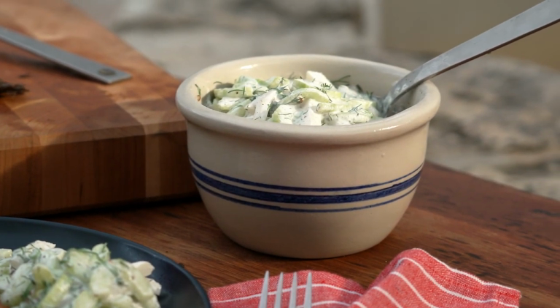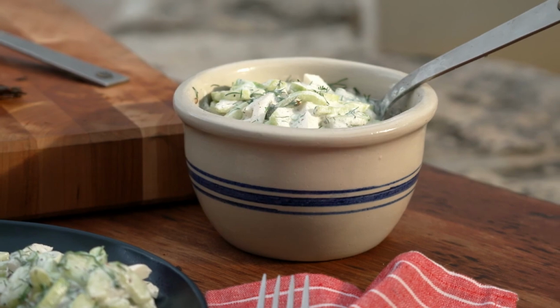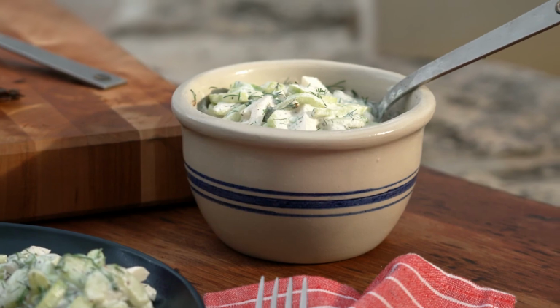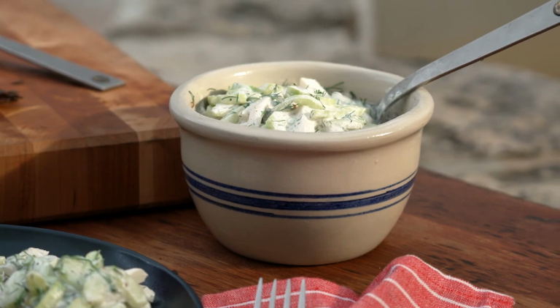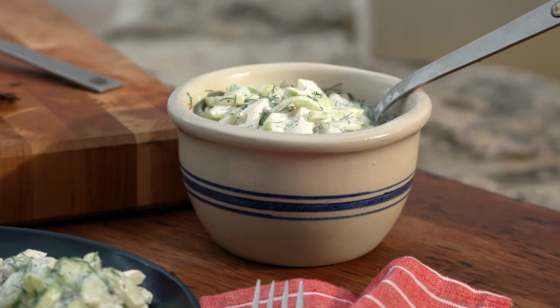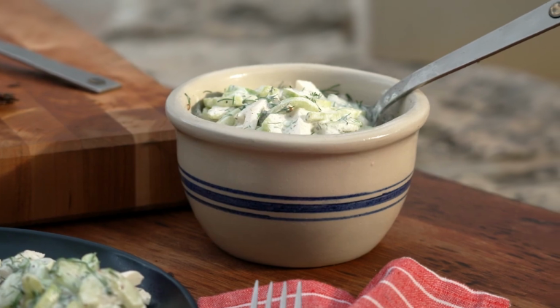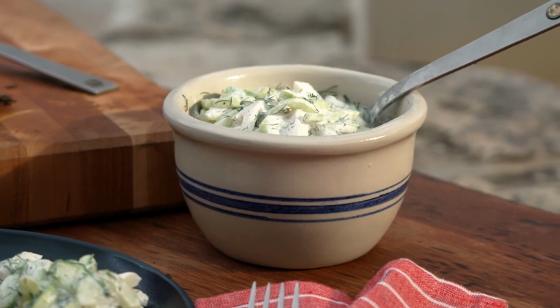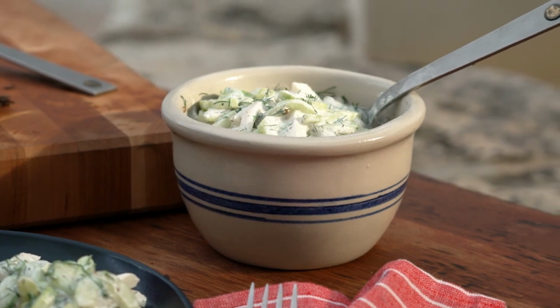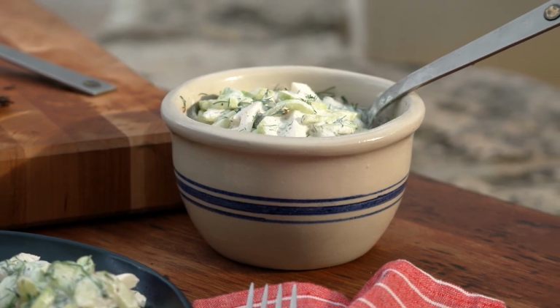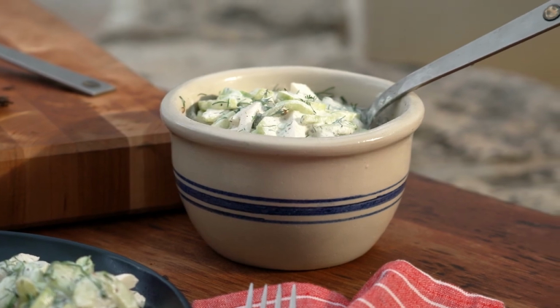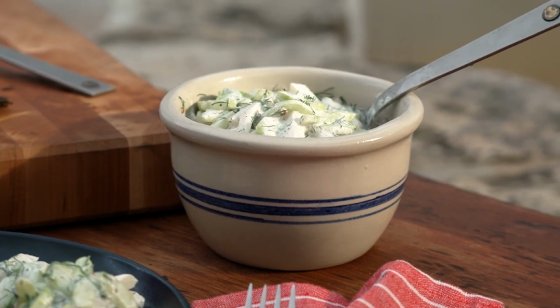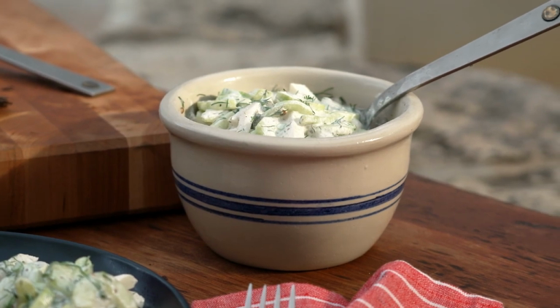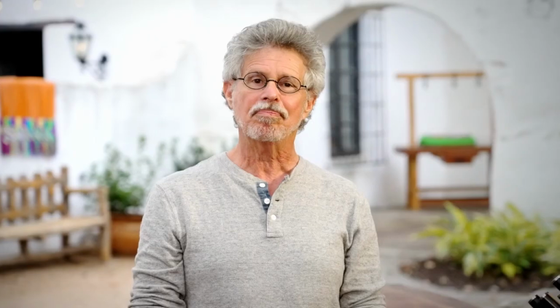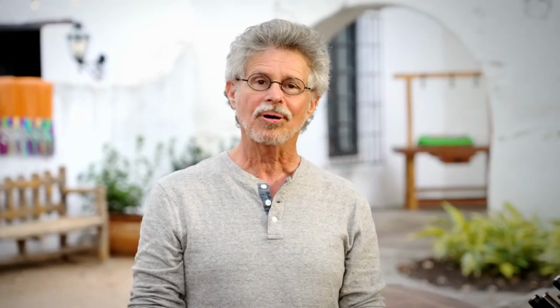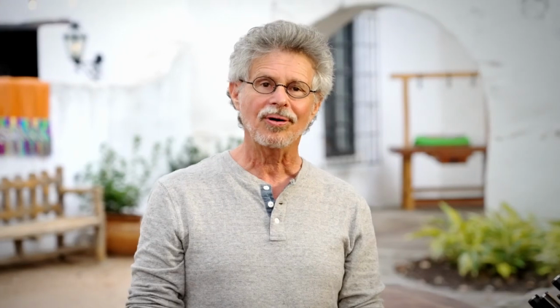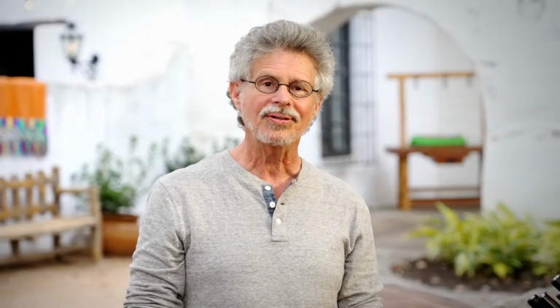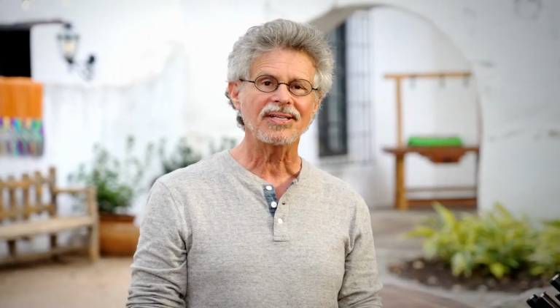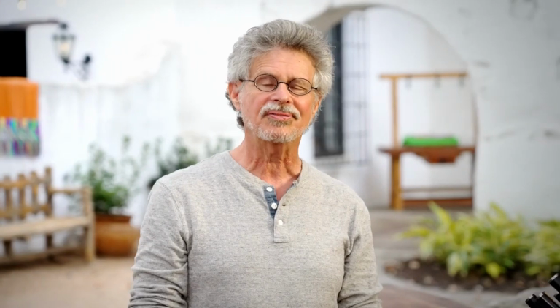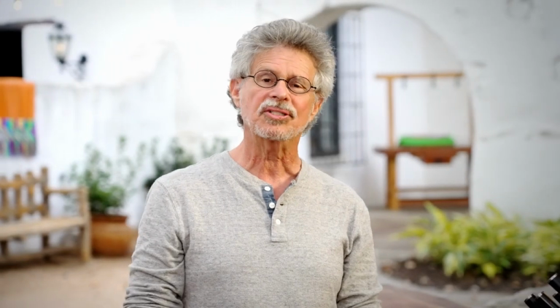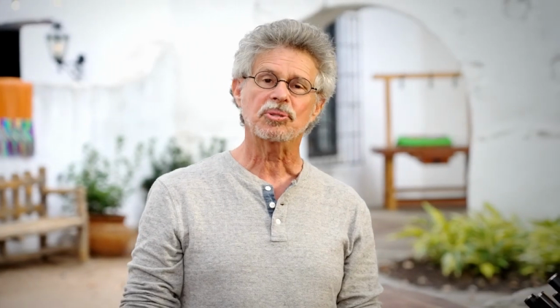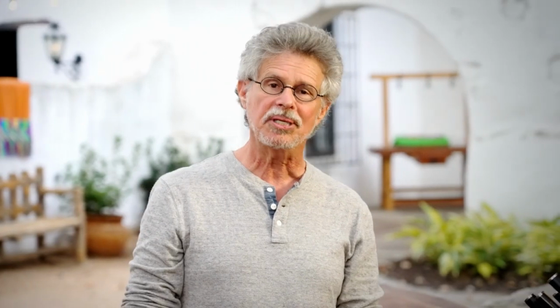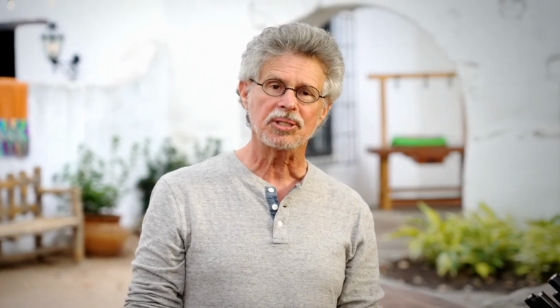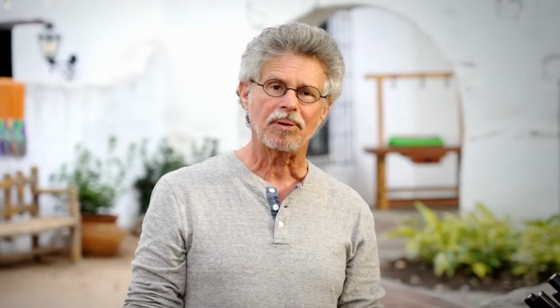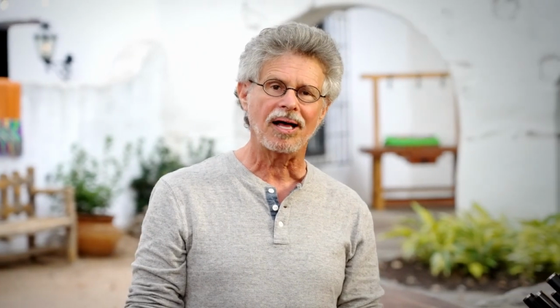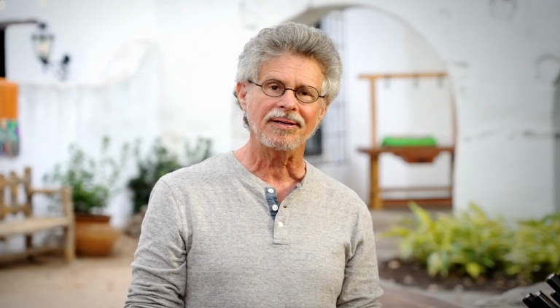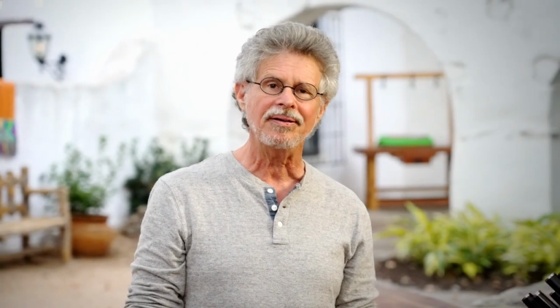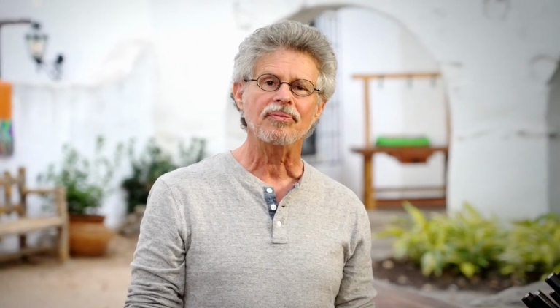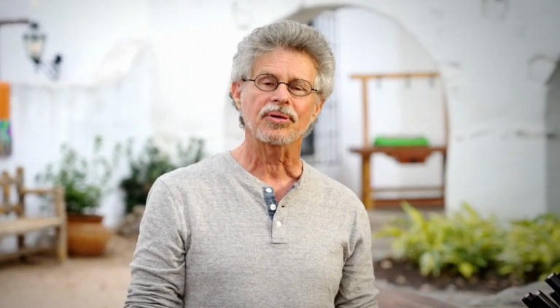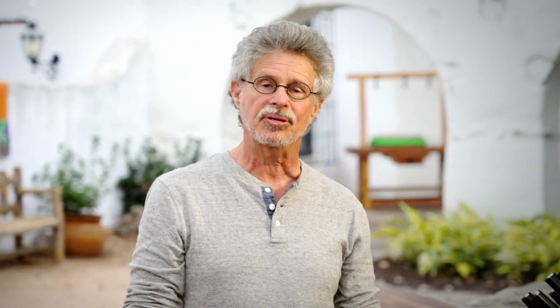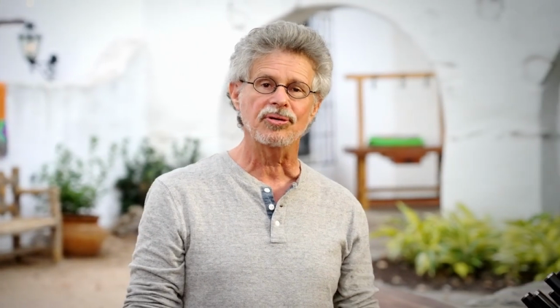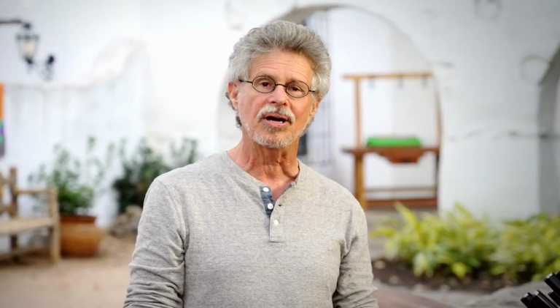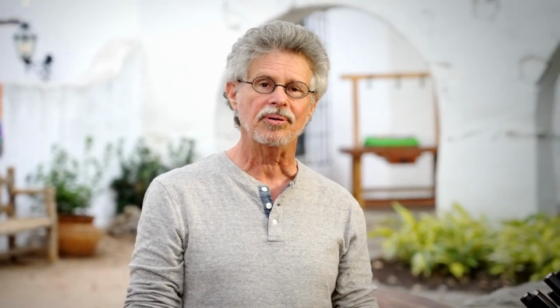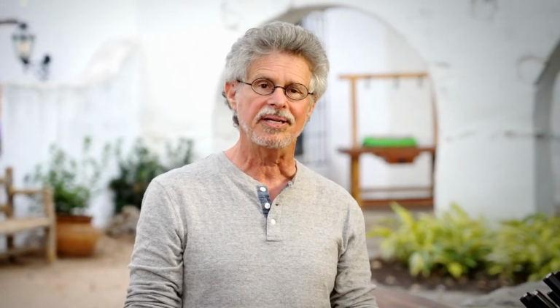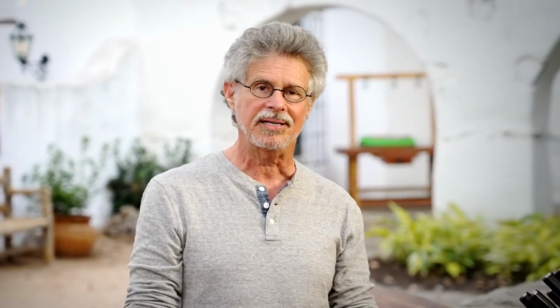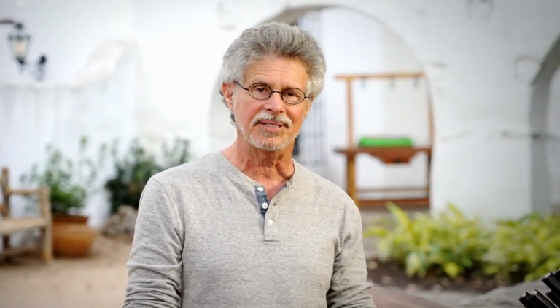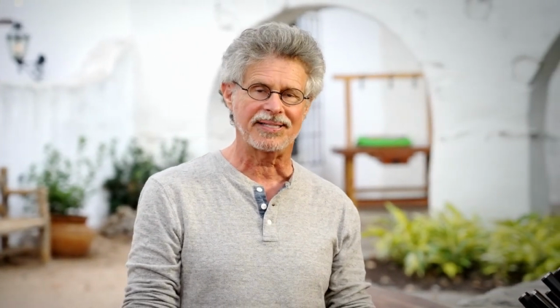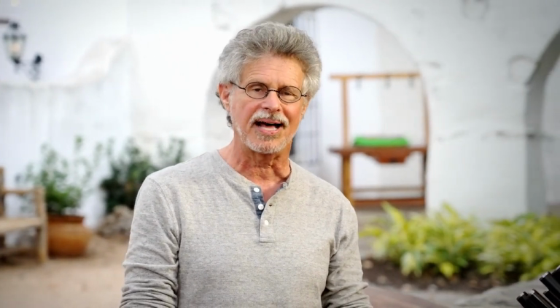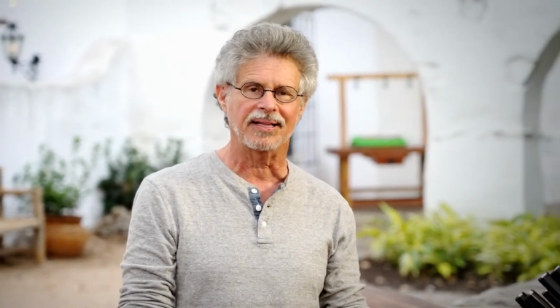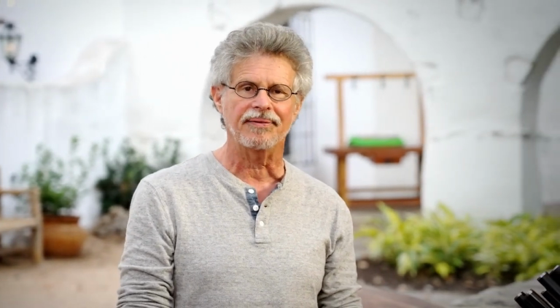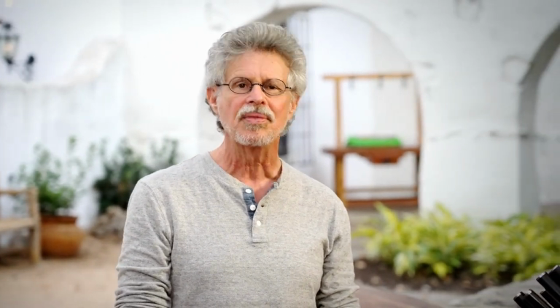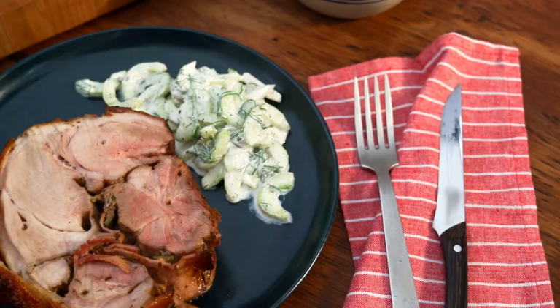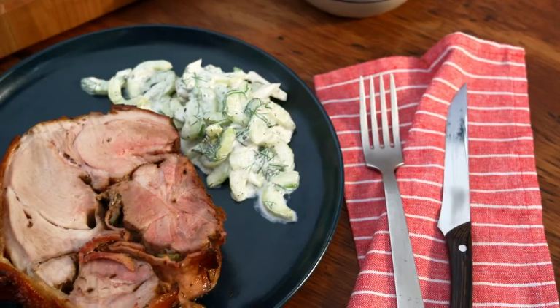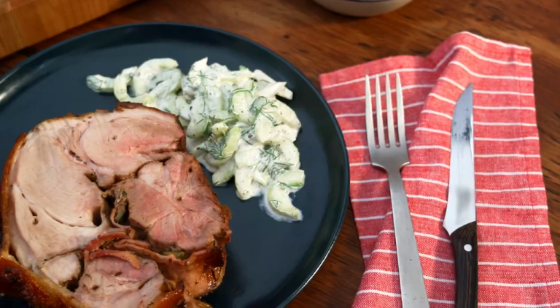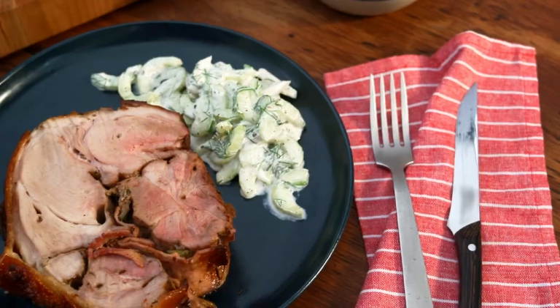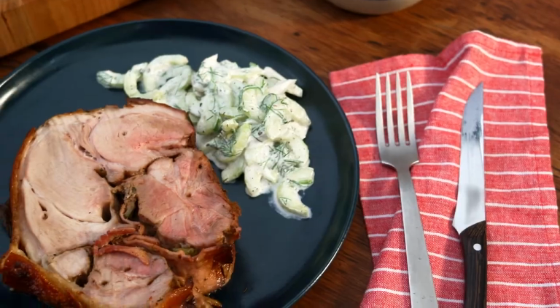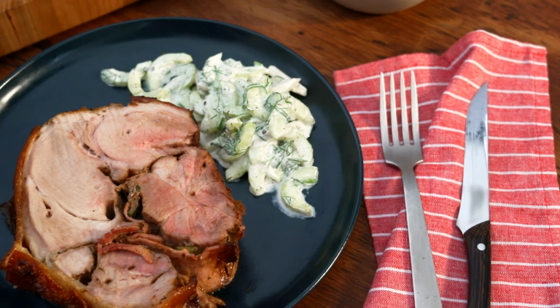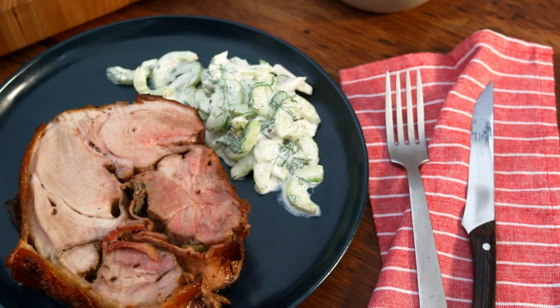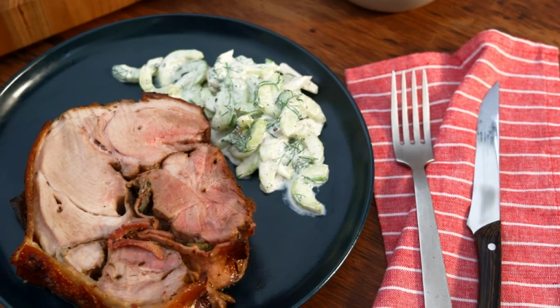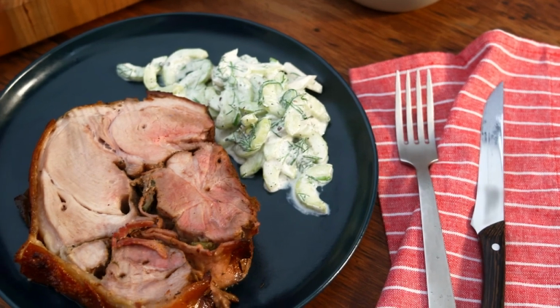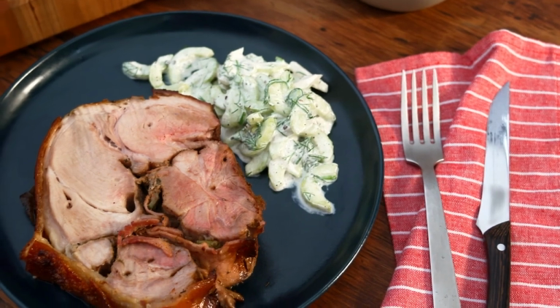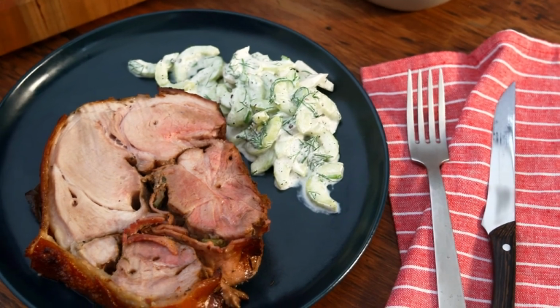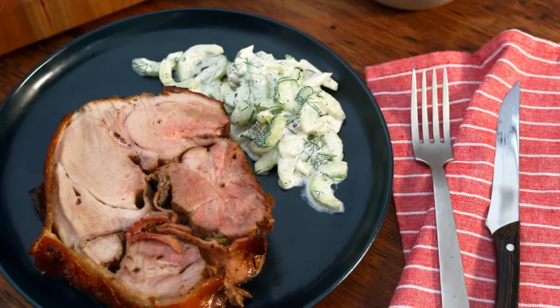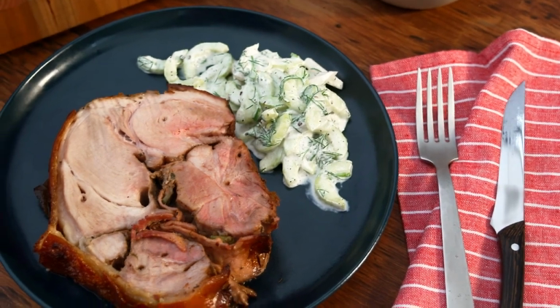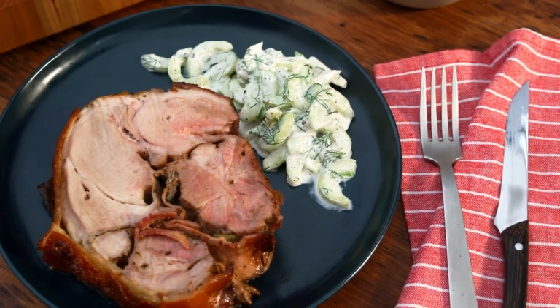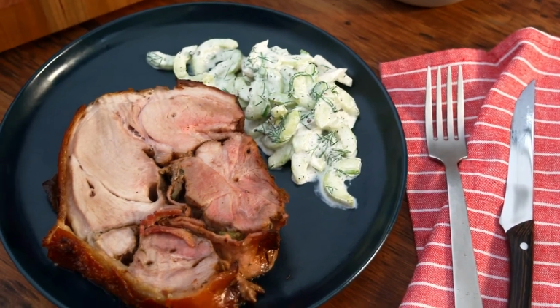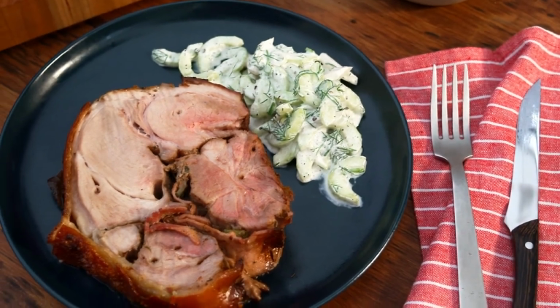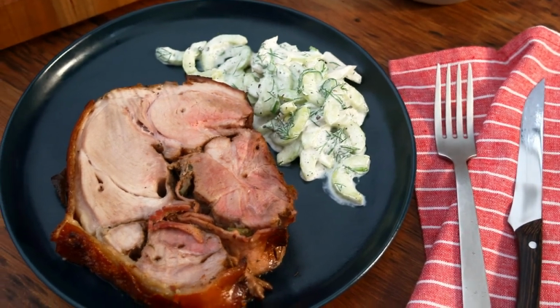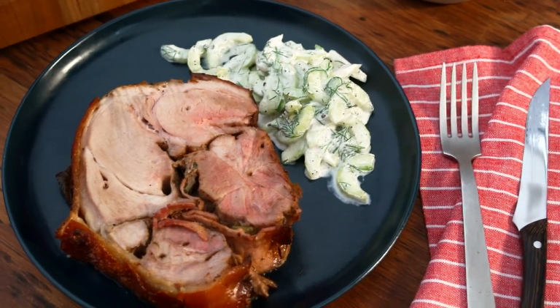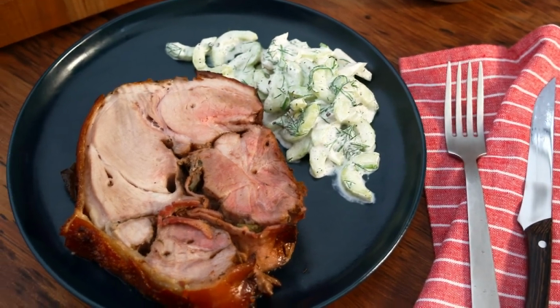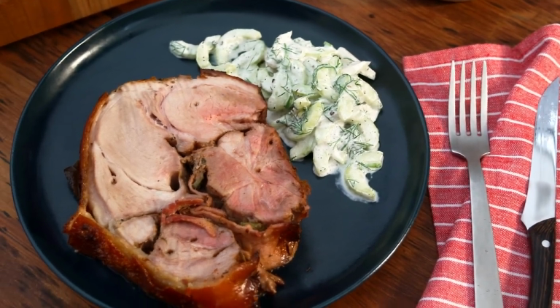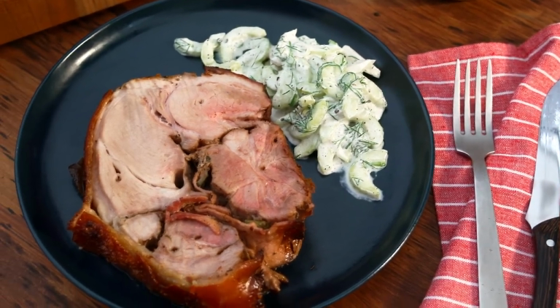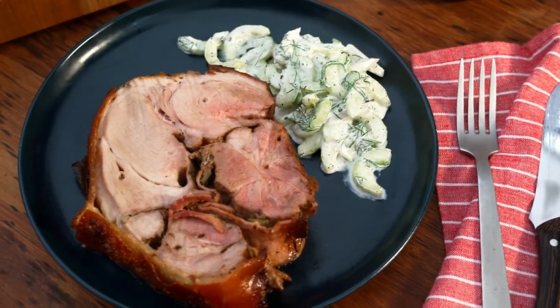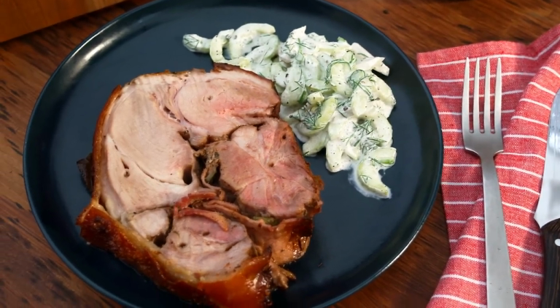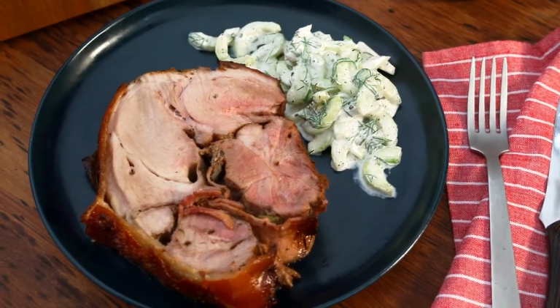So there you have it: Pearl District Spiesbraten with cucumber jicama salad, from Germany to Texas via Planet BBQ.